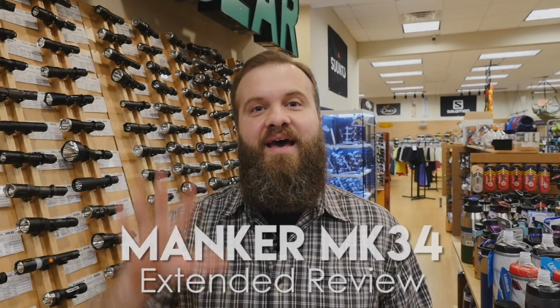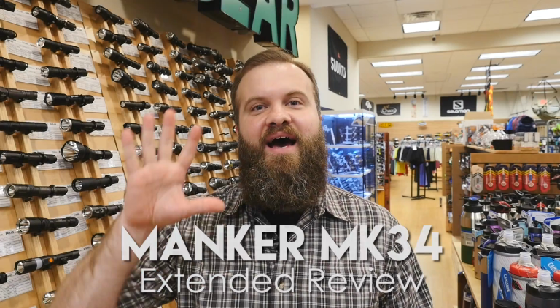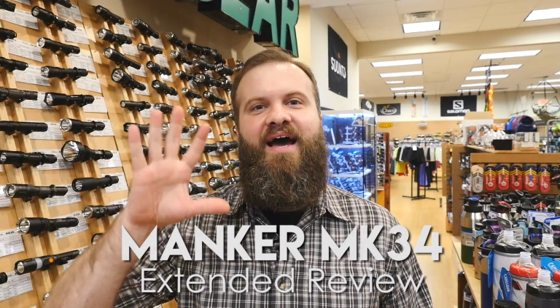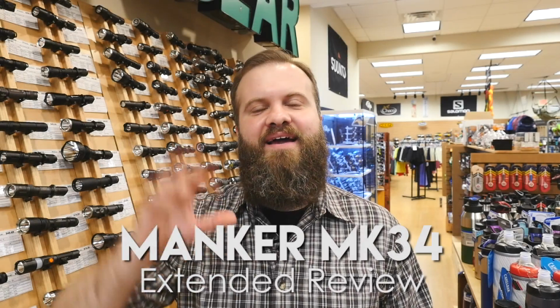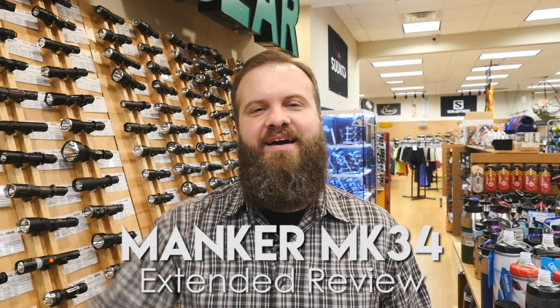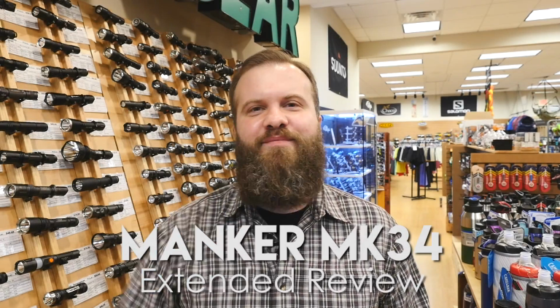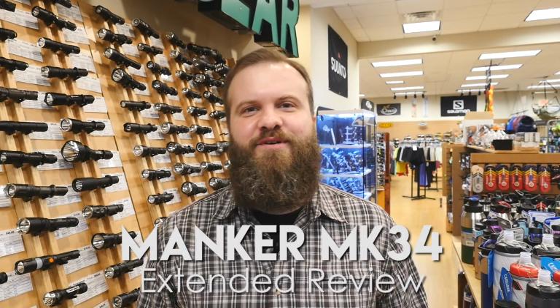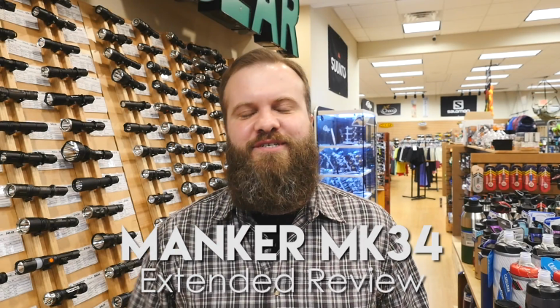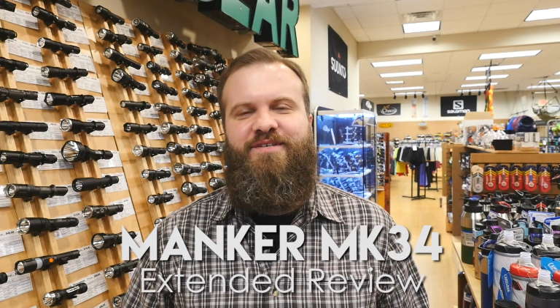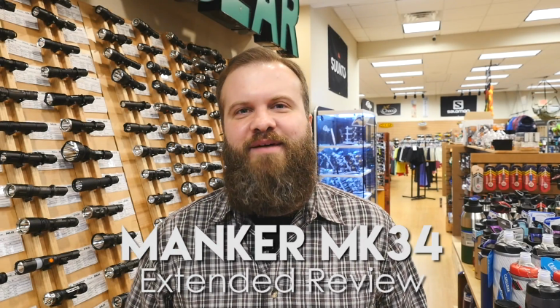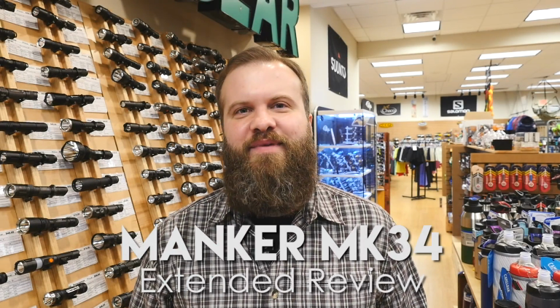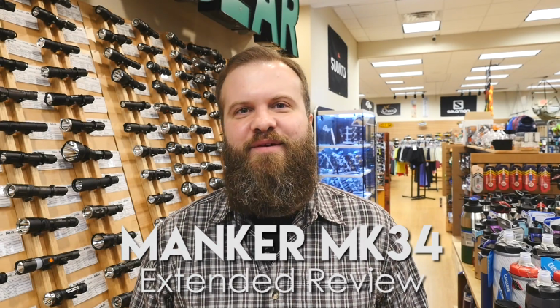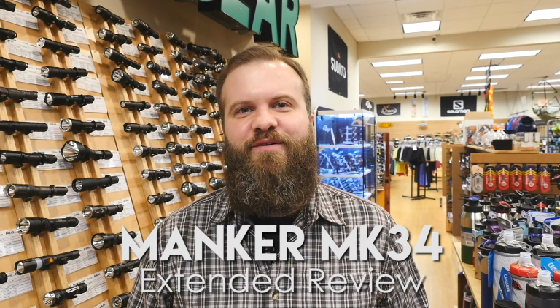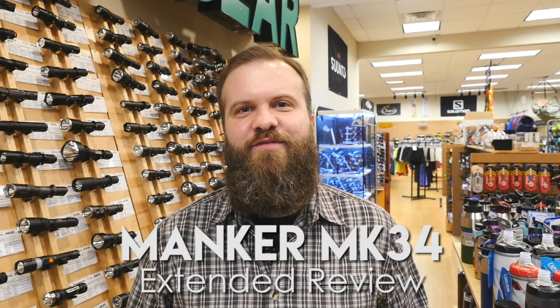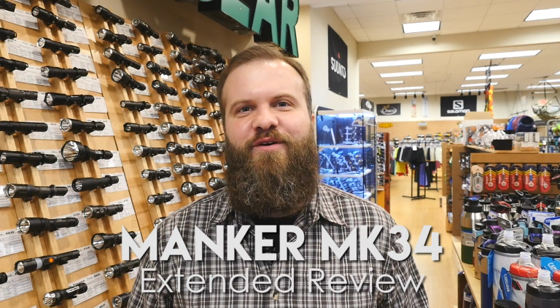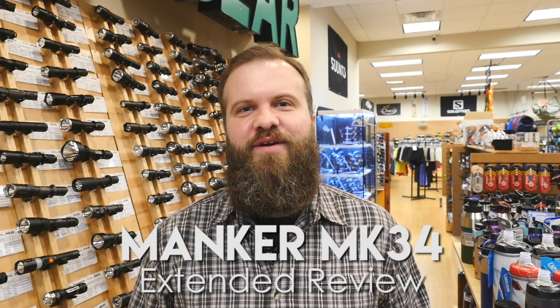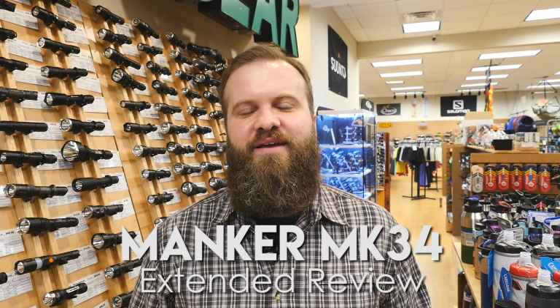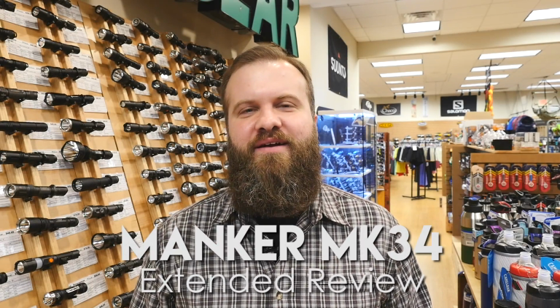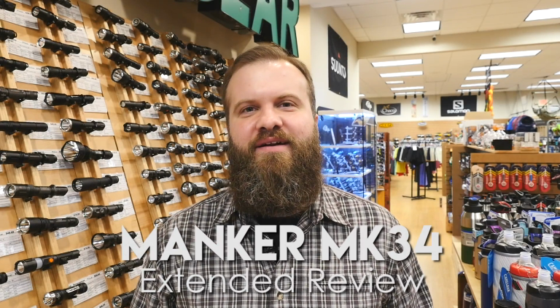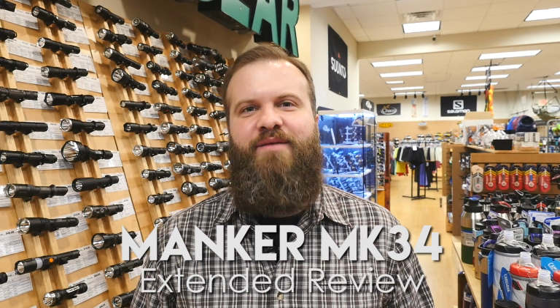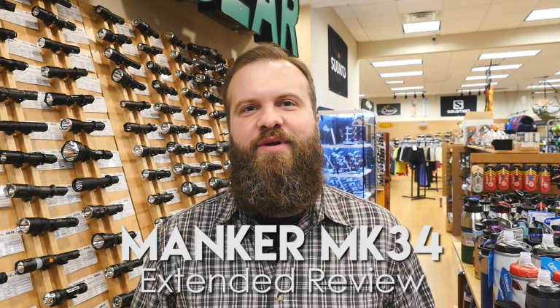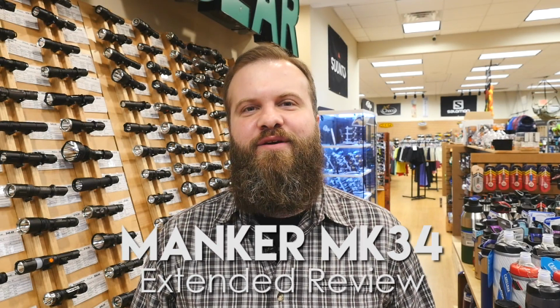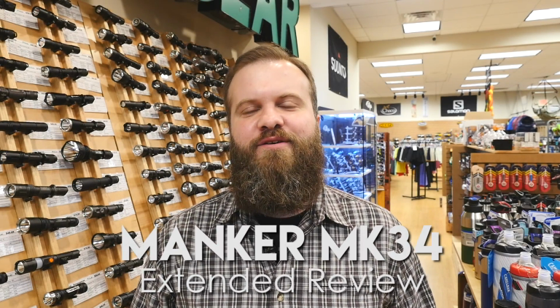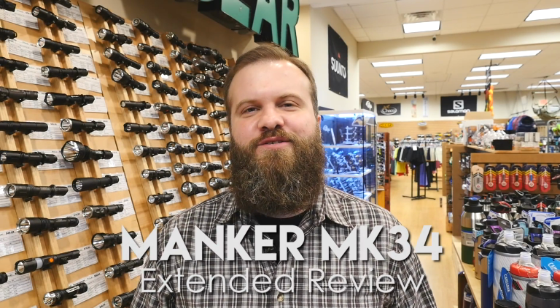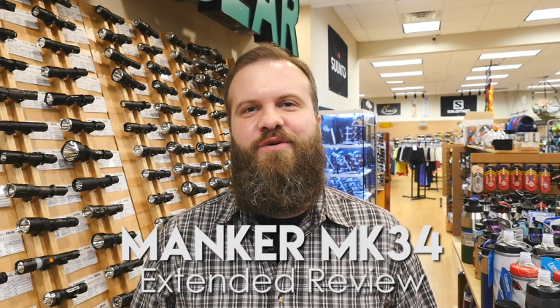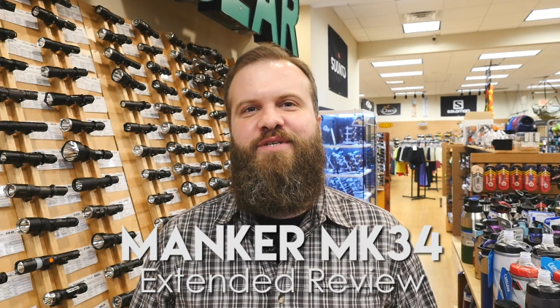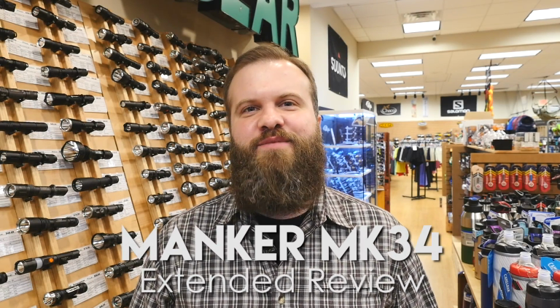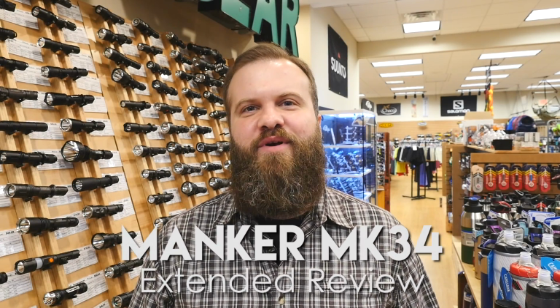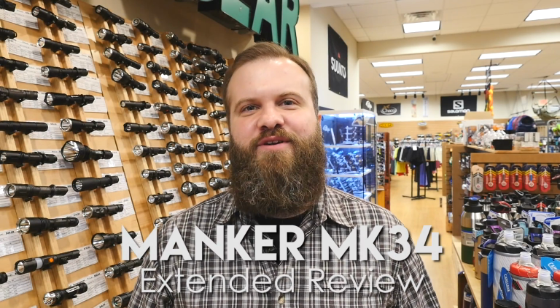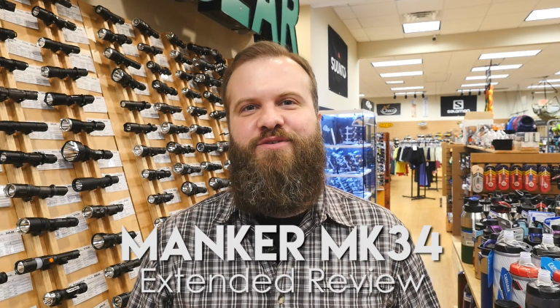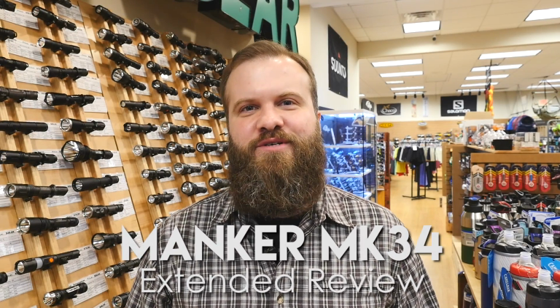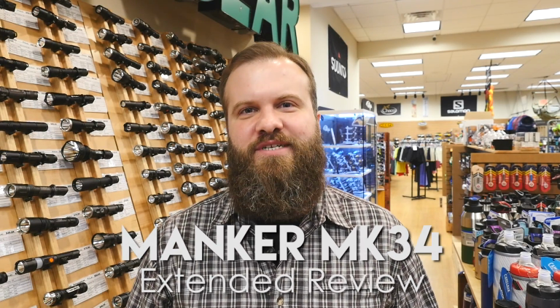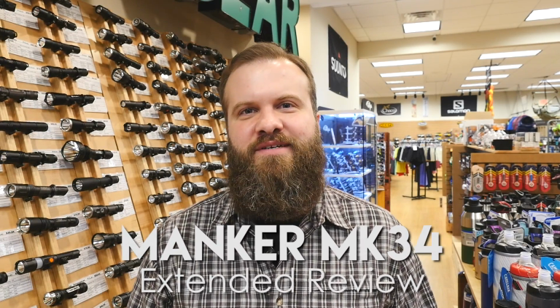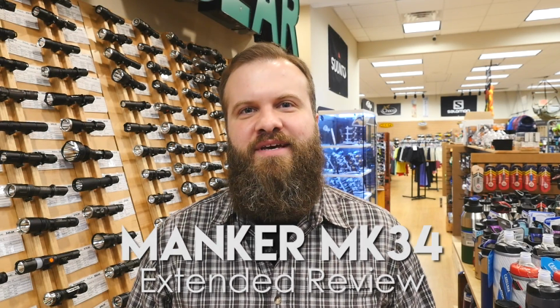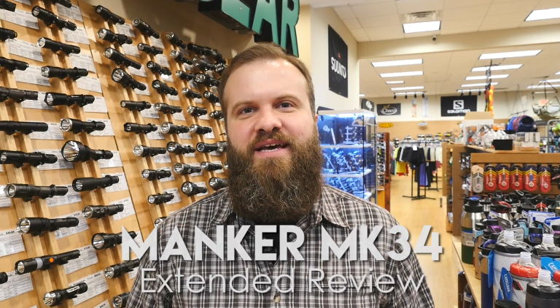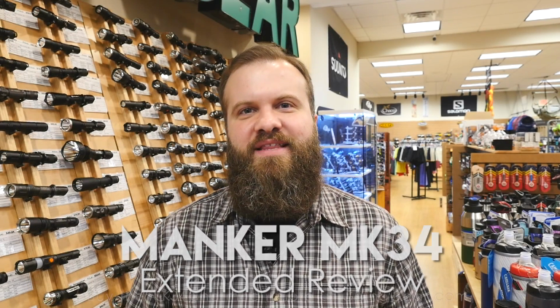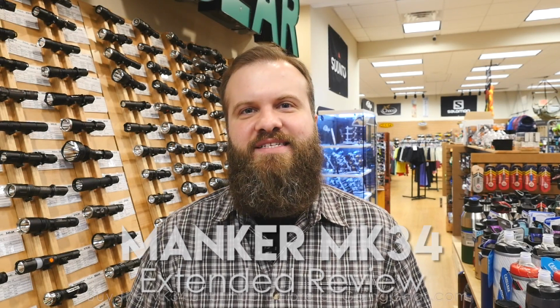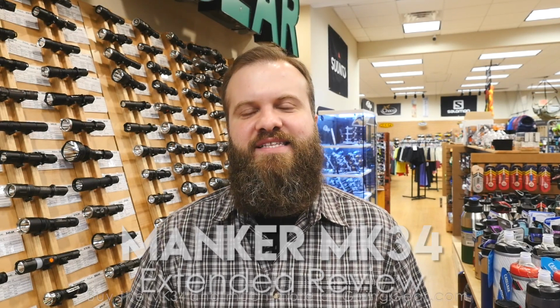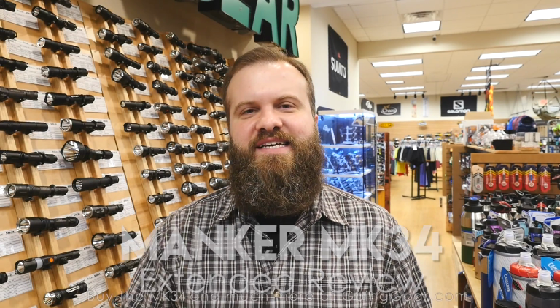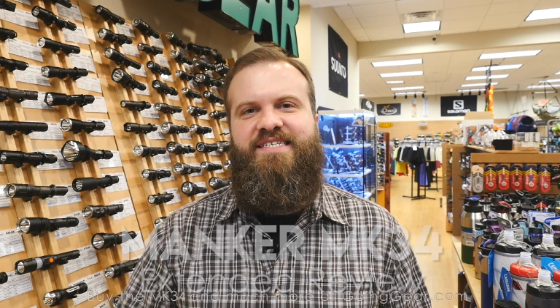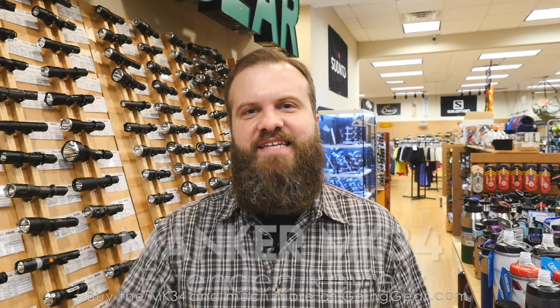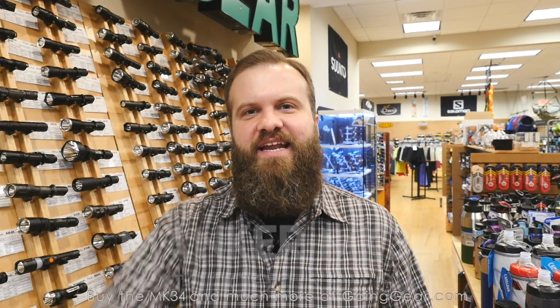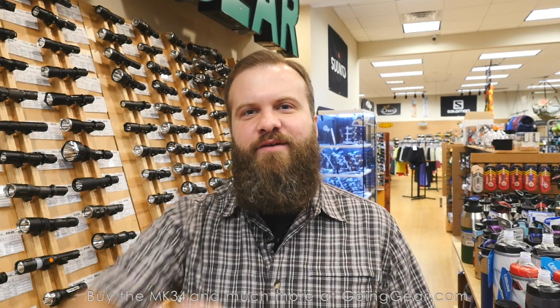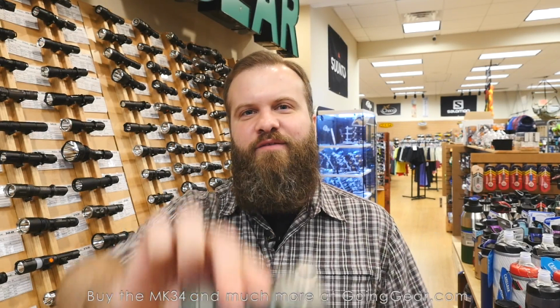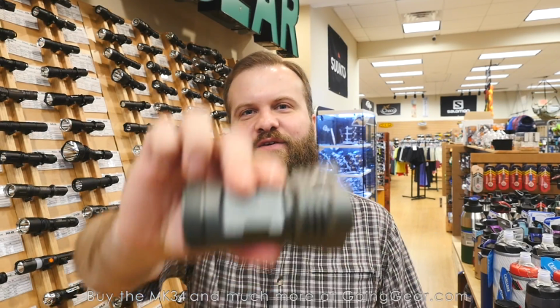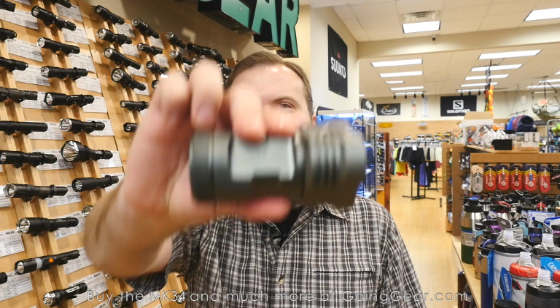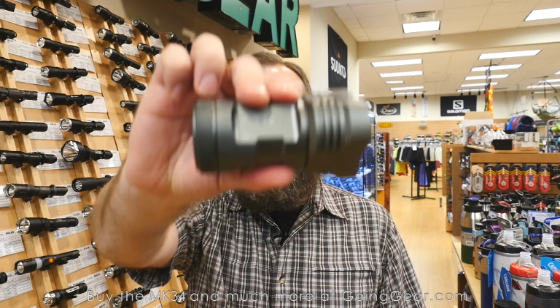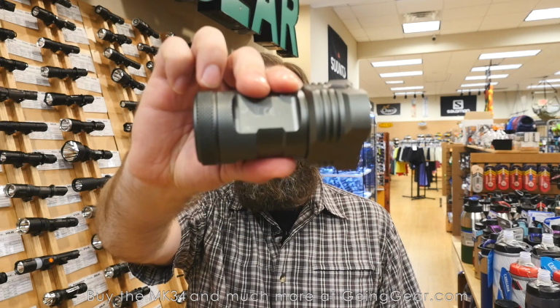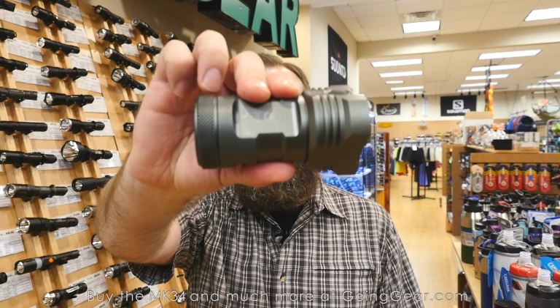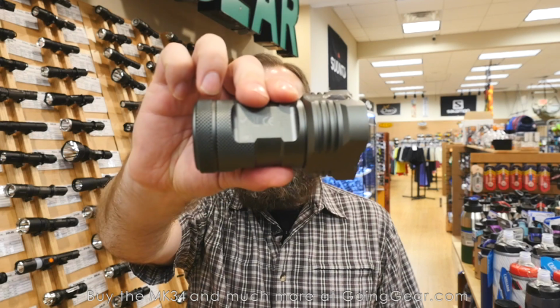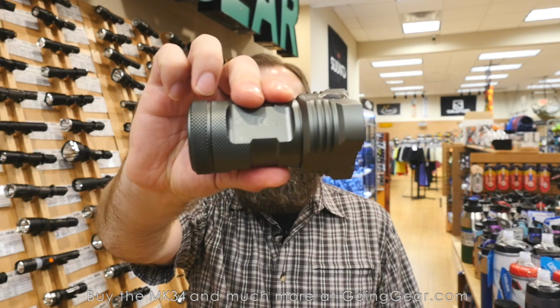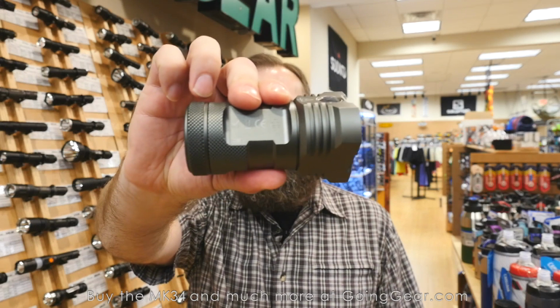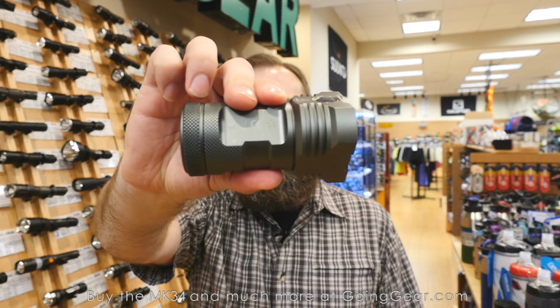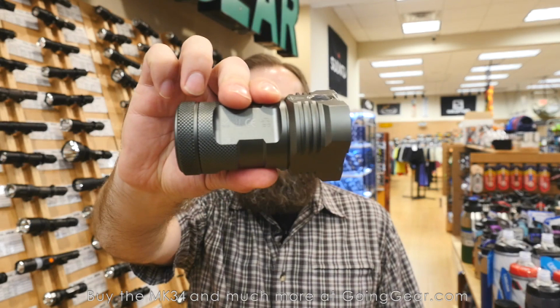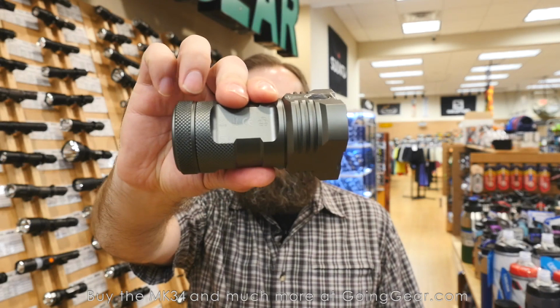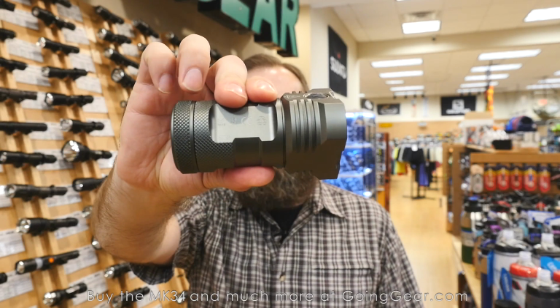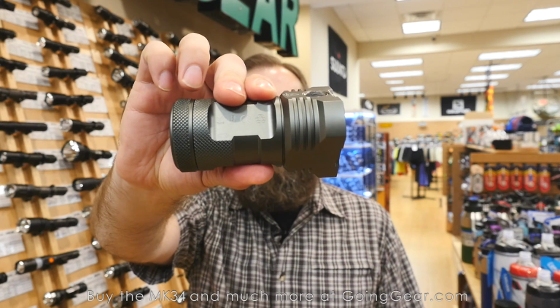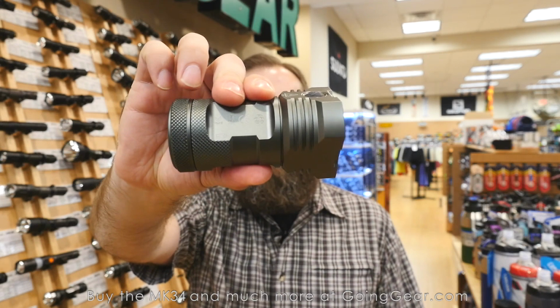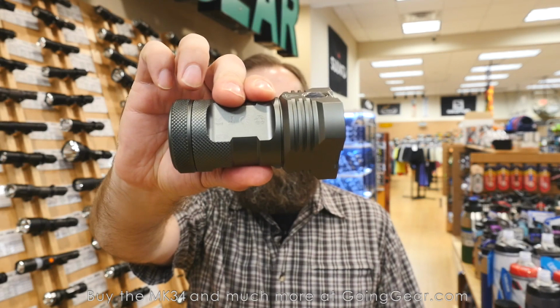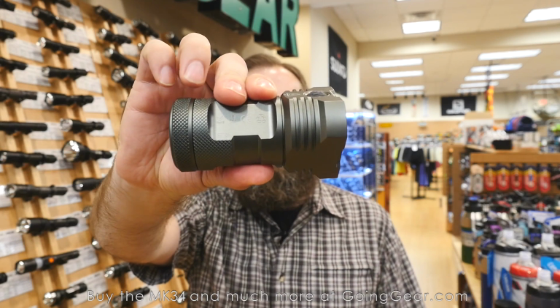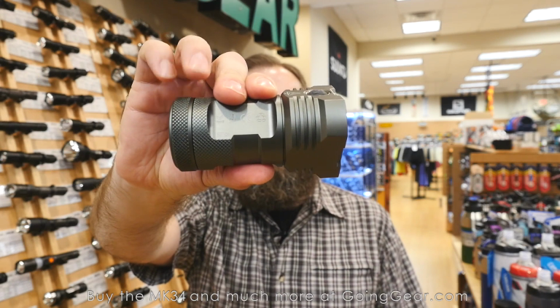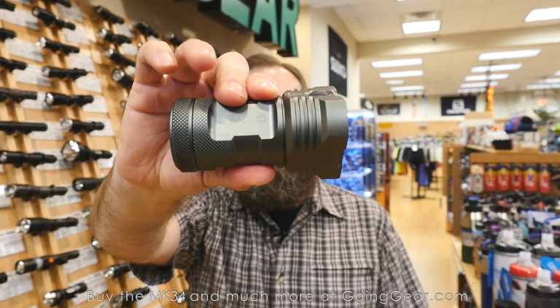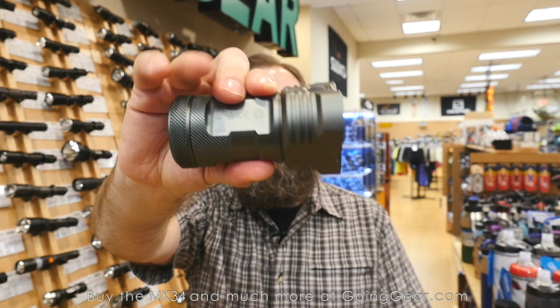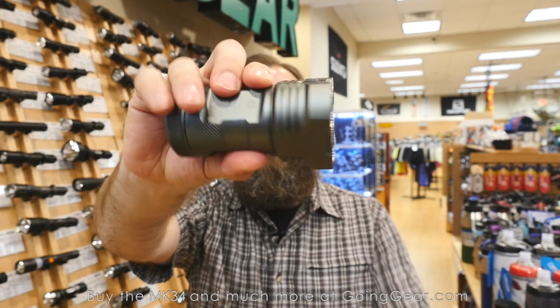Hi, I'm Marshall. I'm the owner of Going Gear, and I'm here in our store in Smyrna, Georgia. This is the extended review of the Manker MK34.